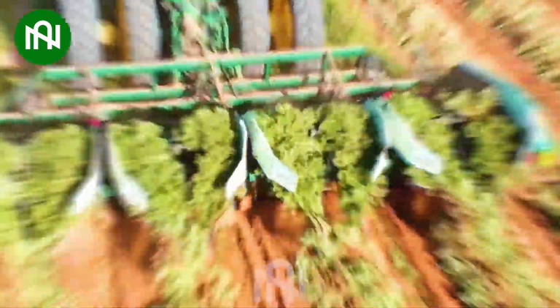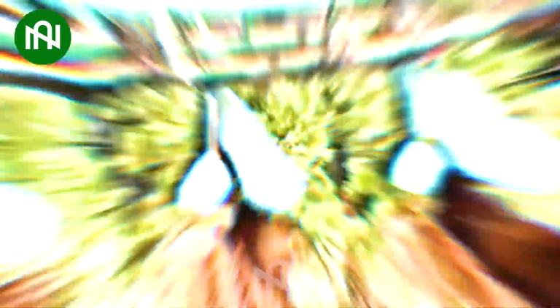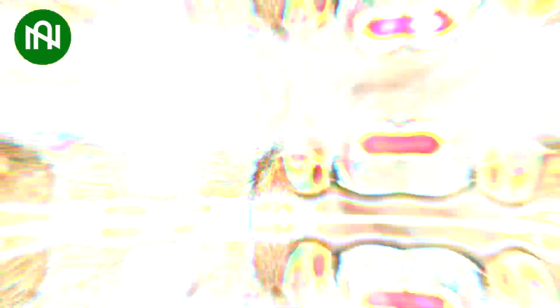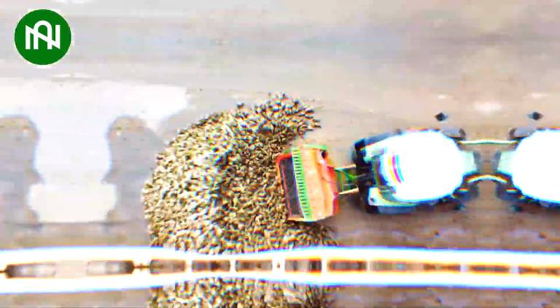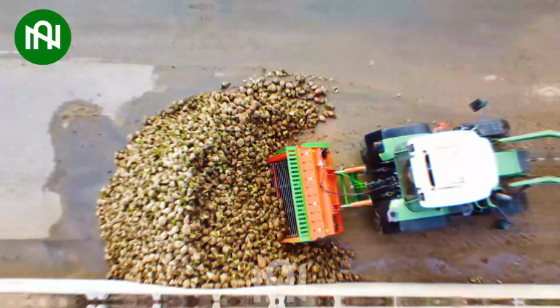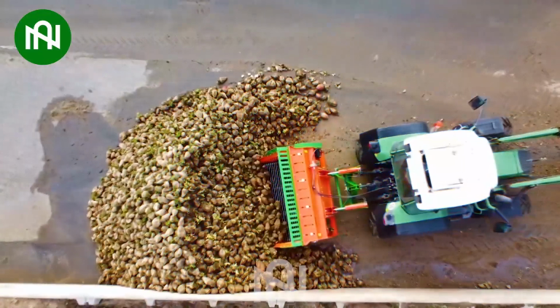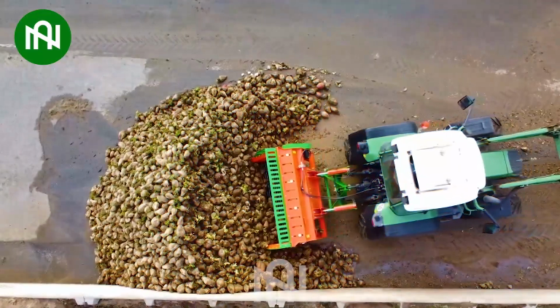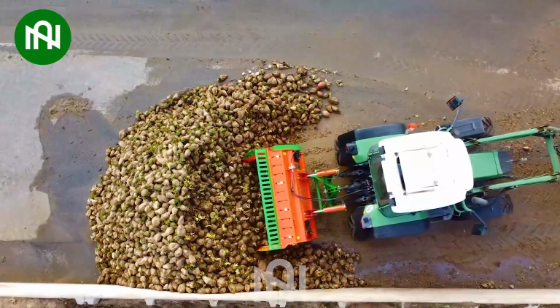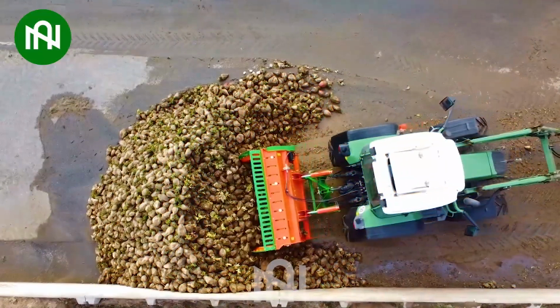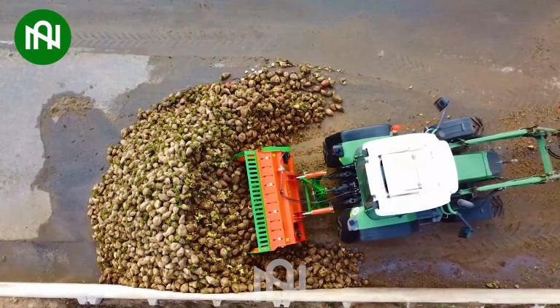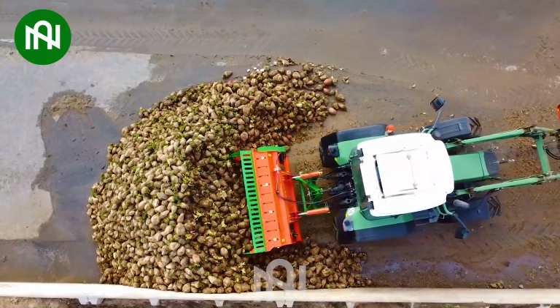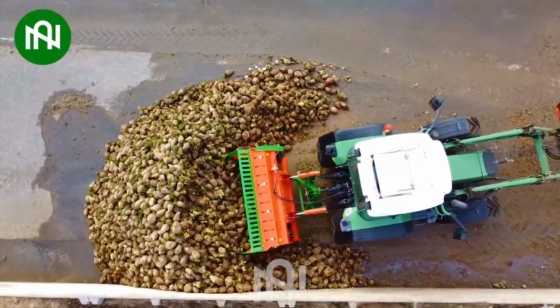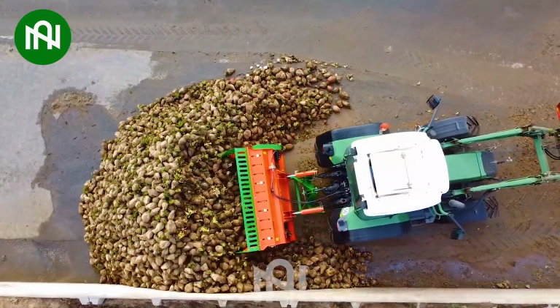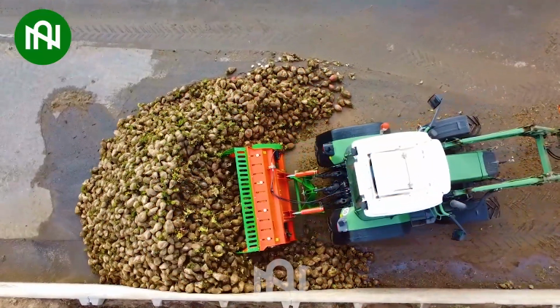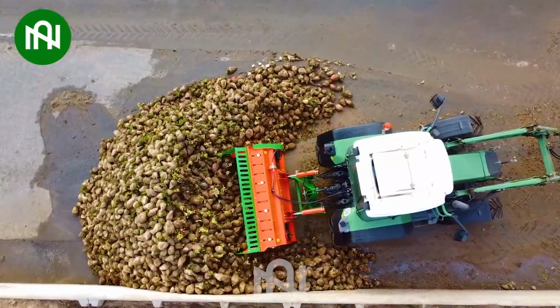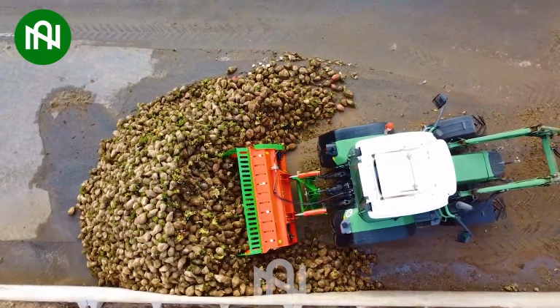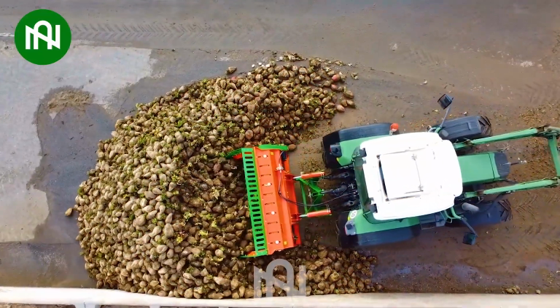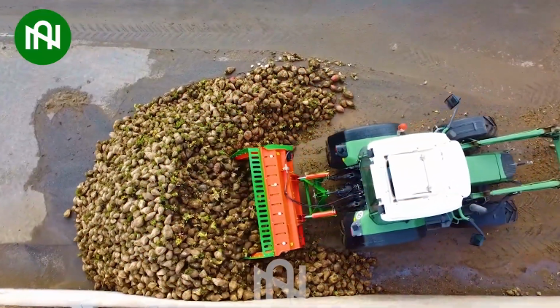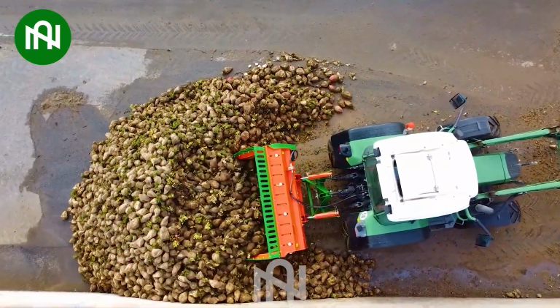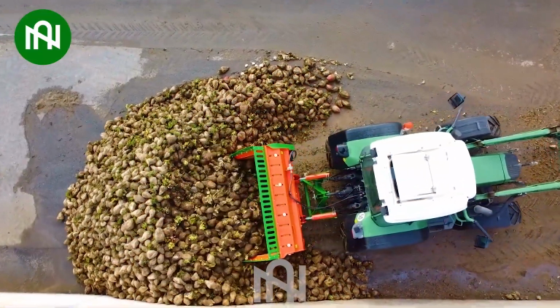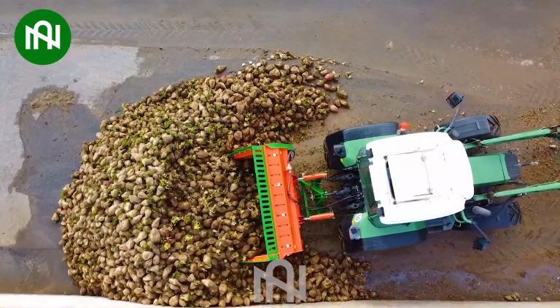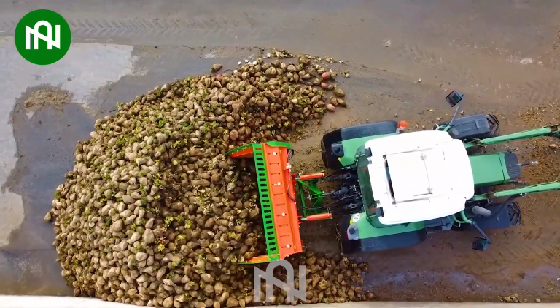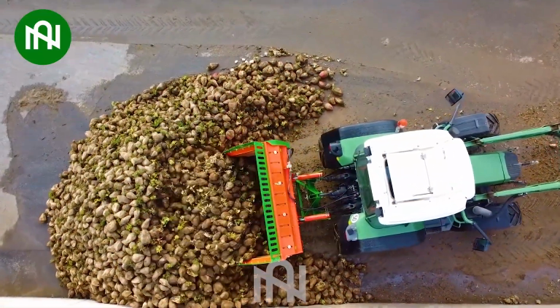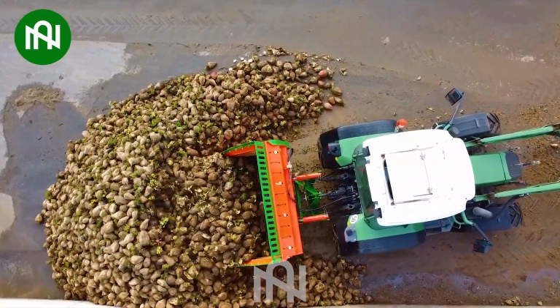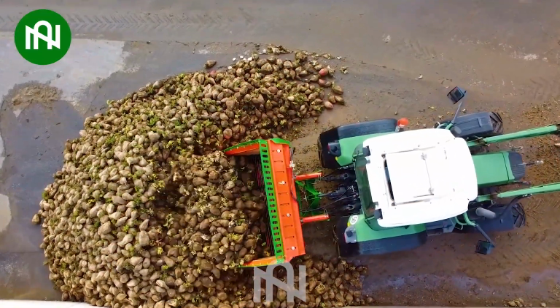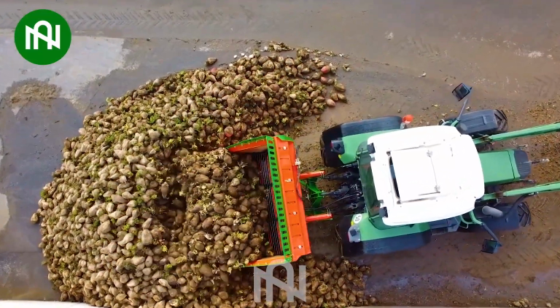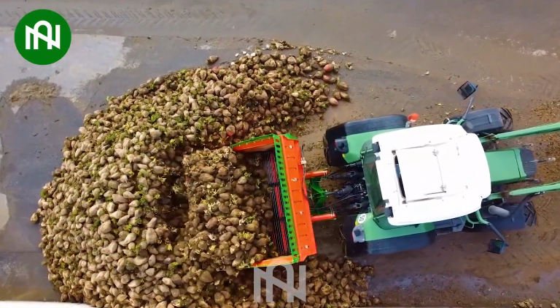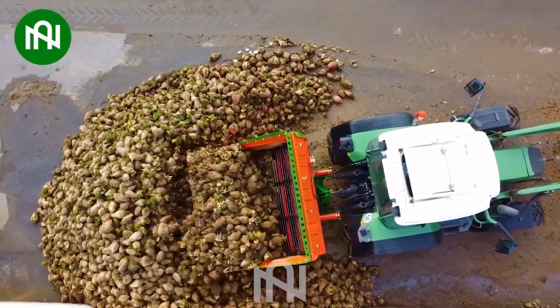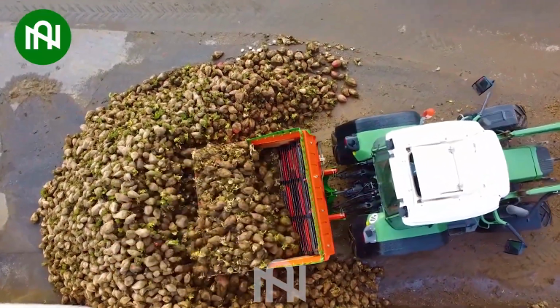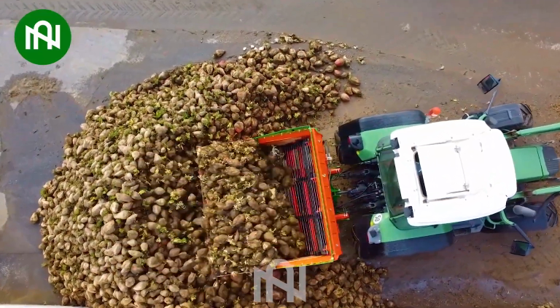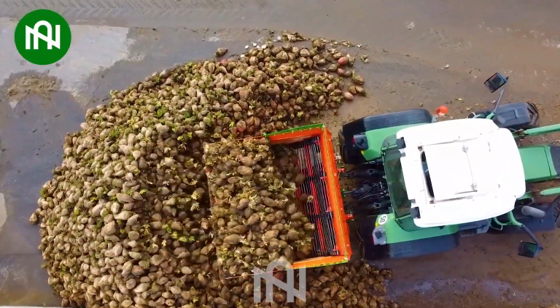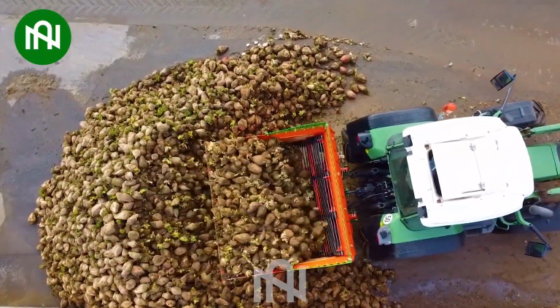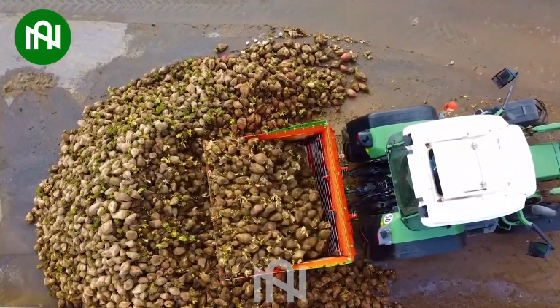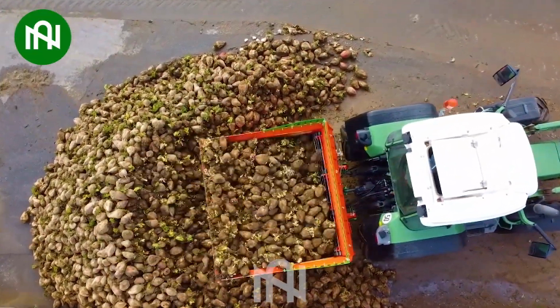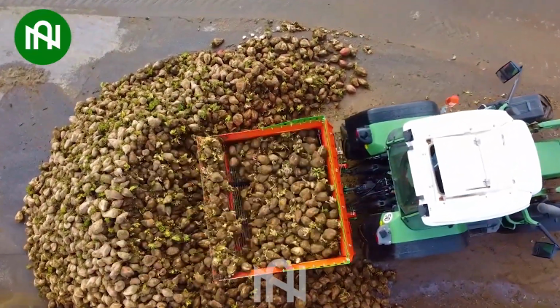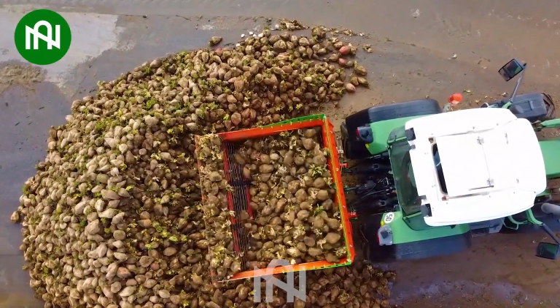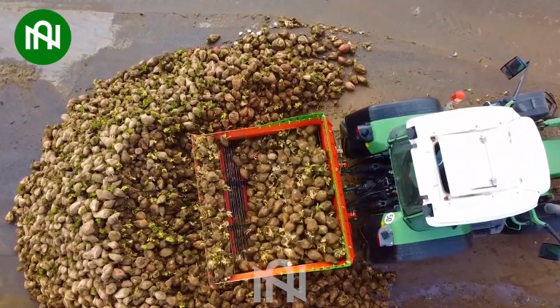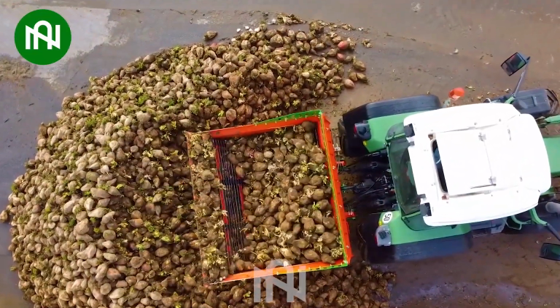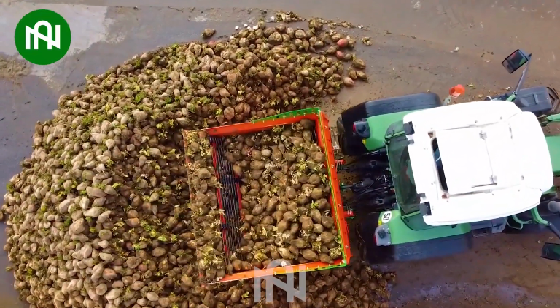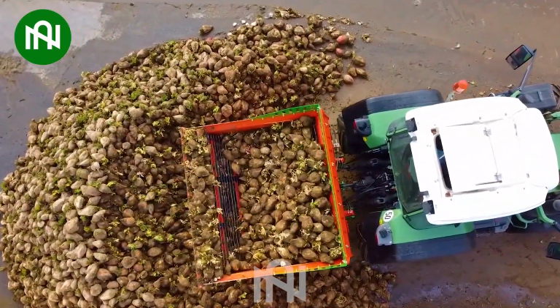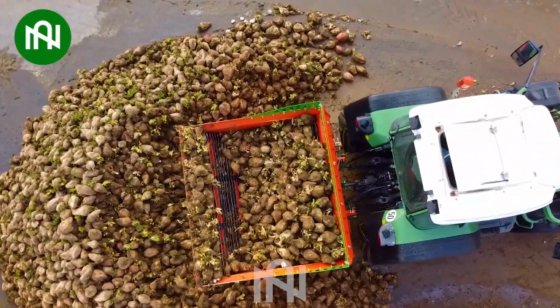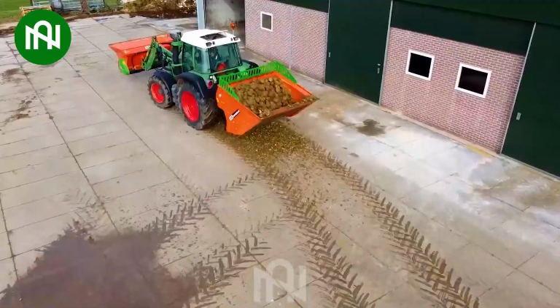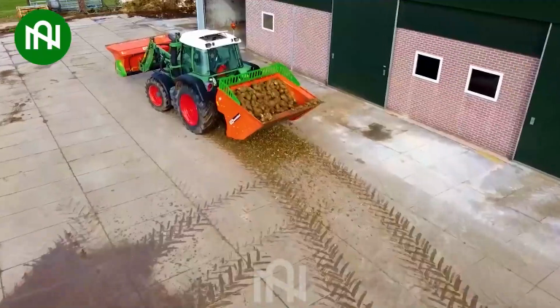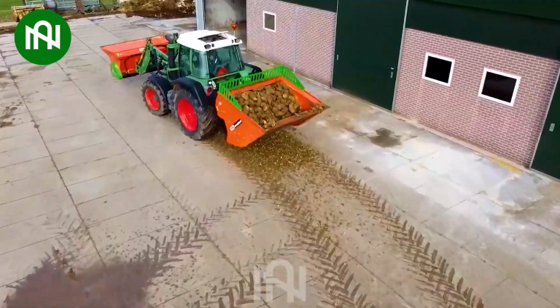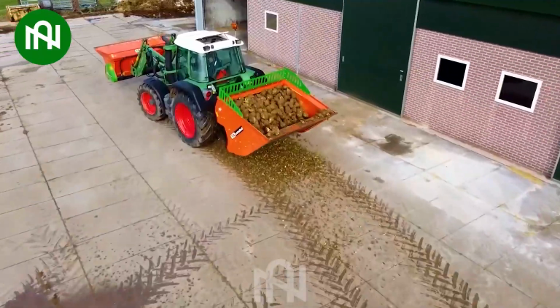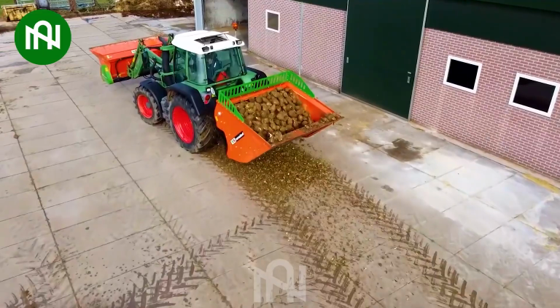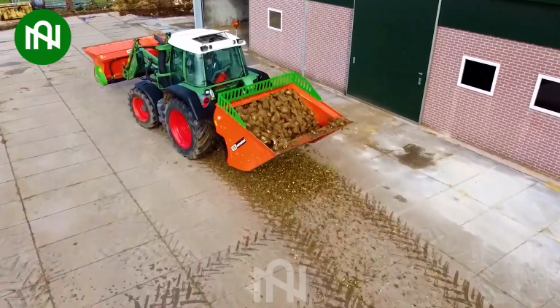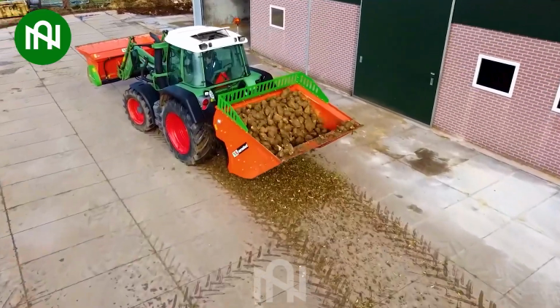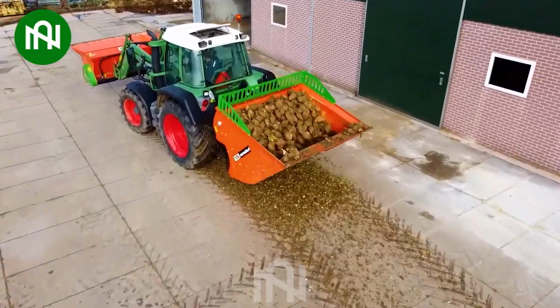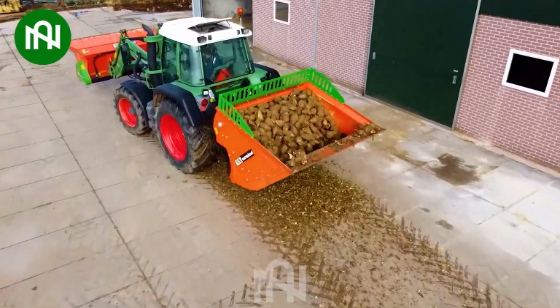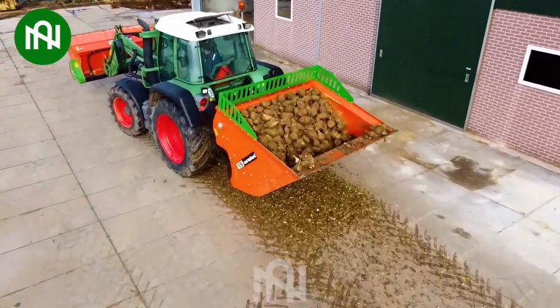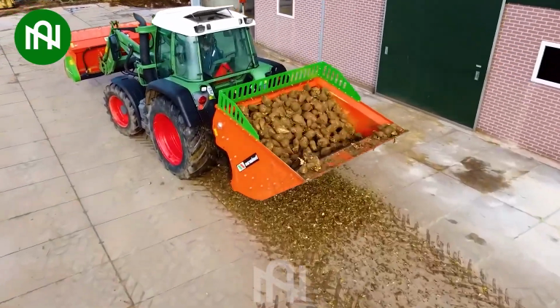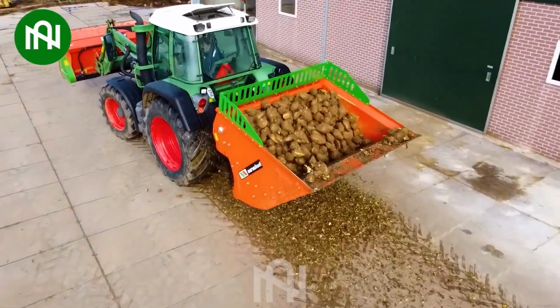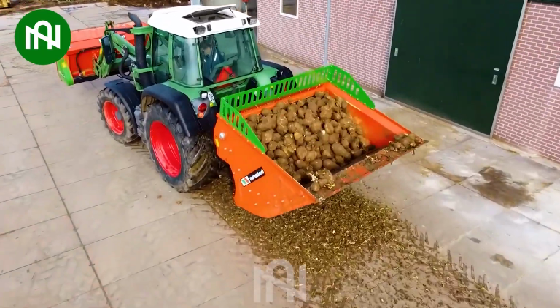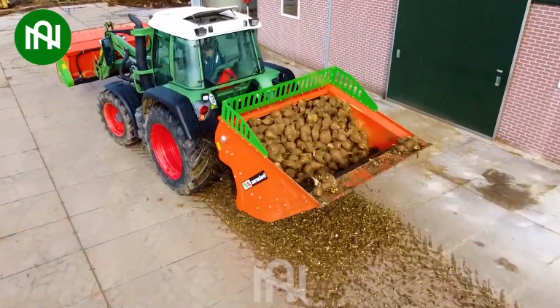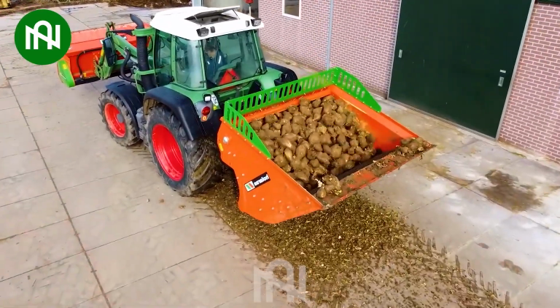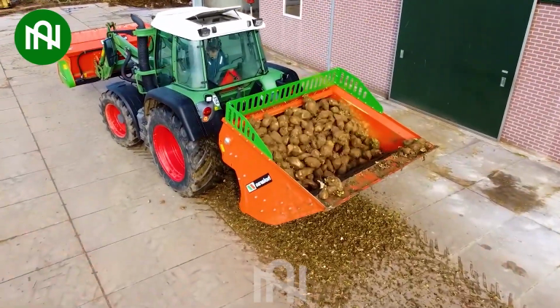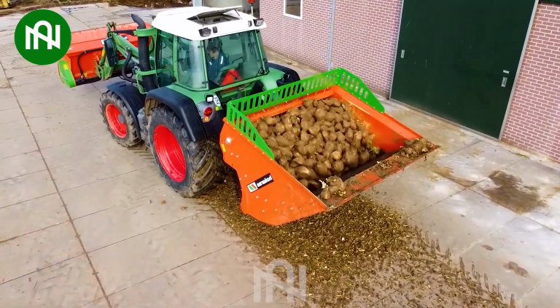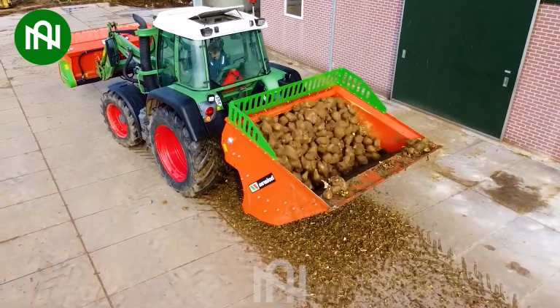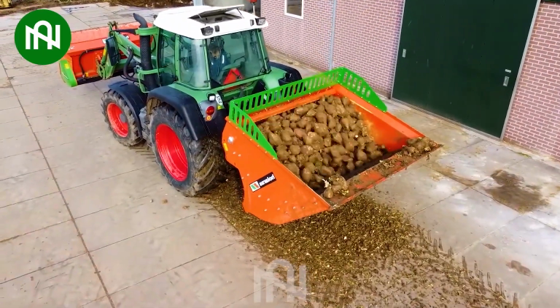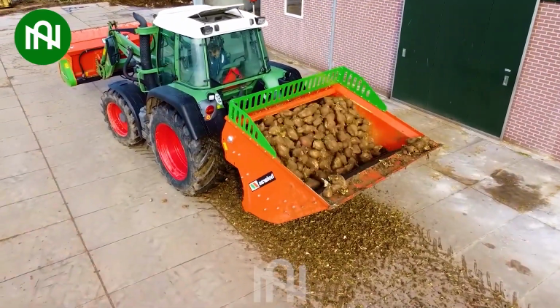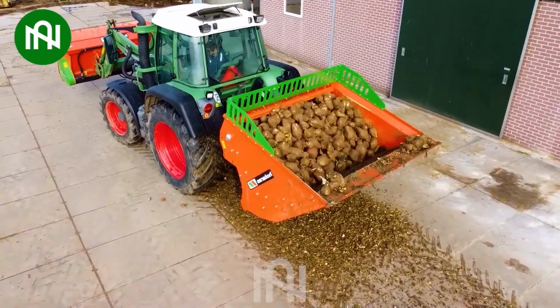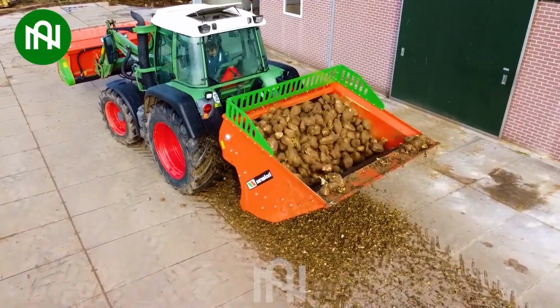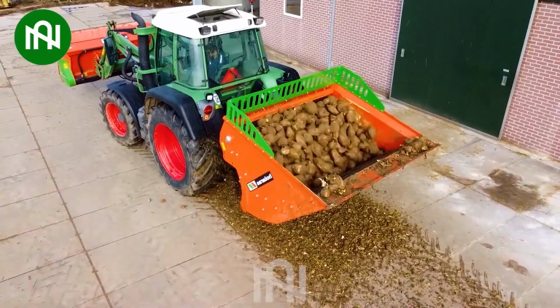With a substantial two cubic meter volume and an impressive sieving capacity, this bead cleaning machine handles the task with finesse.